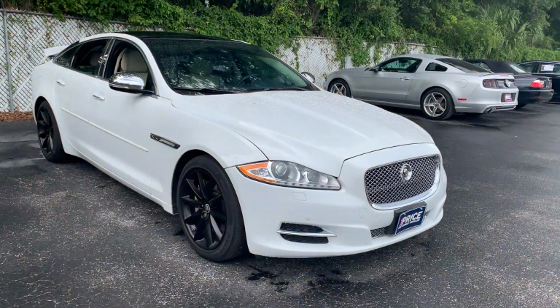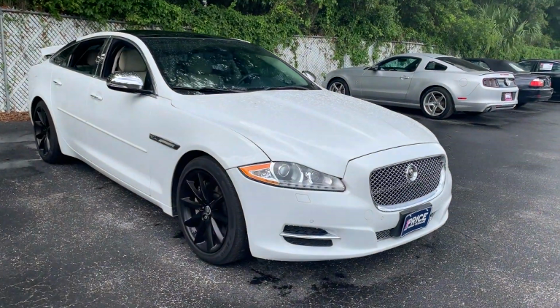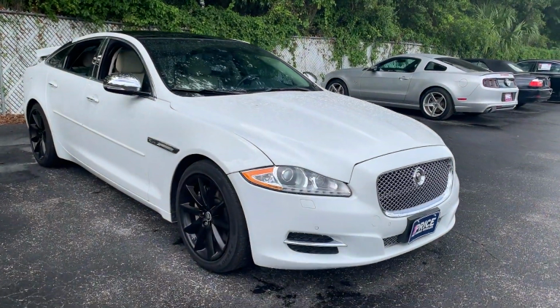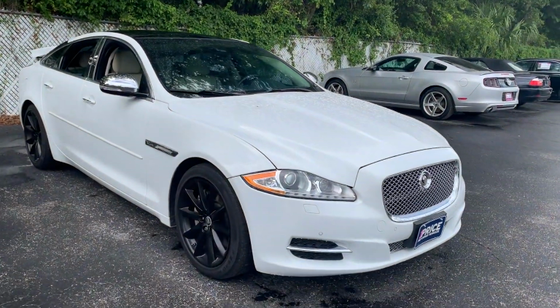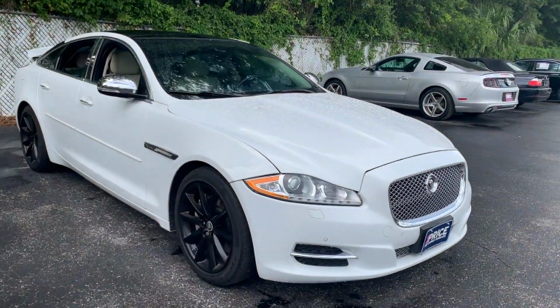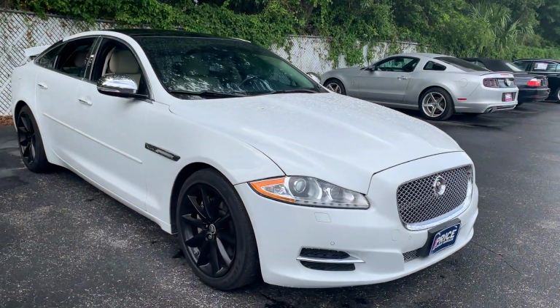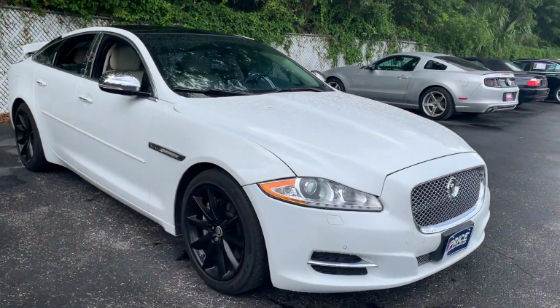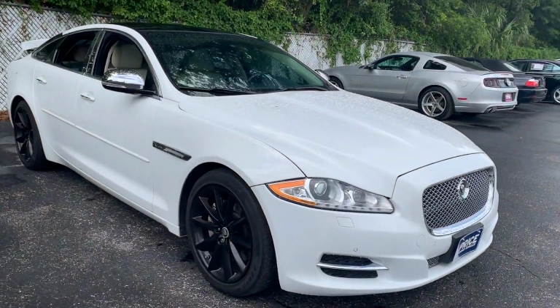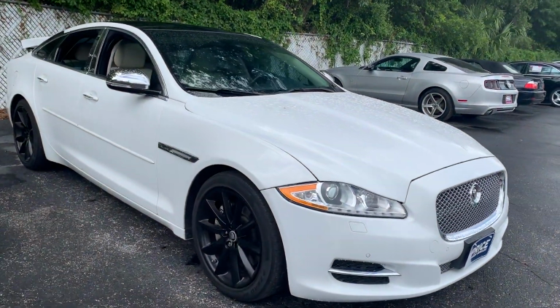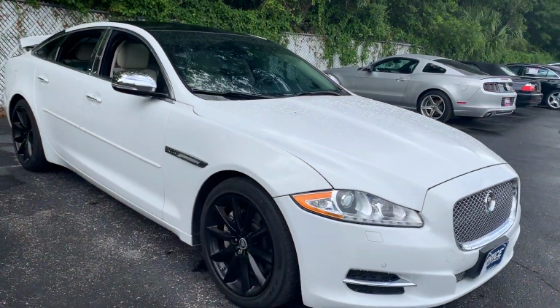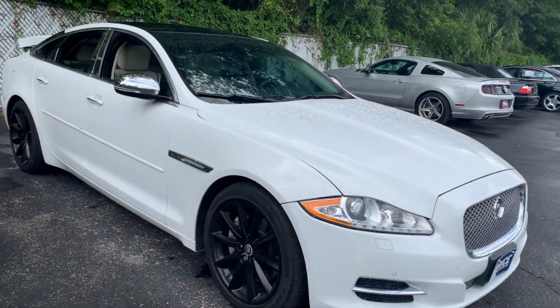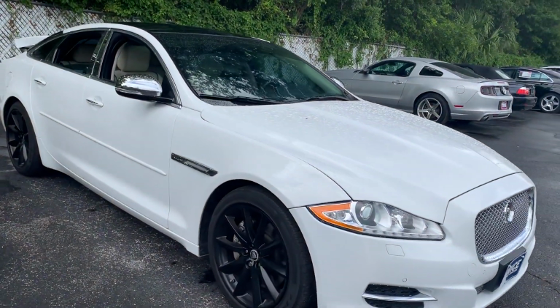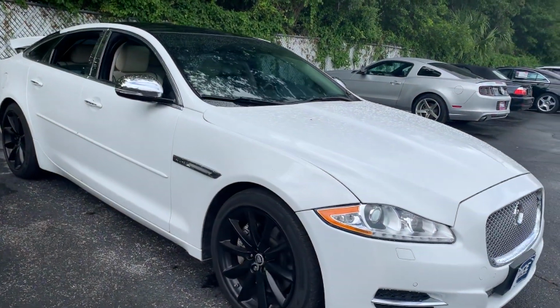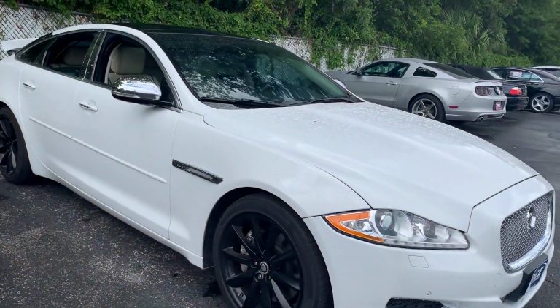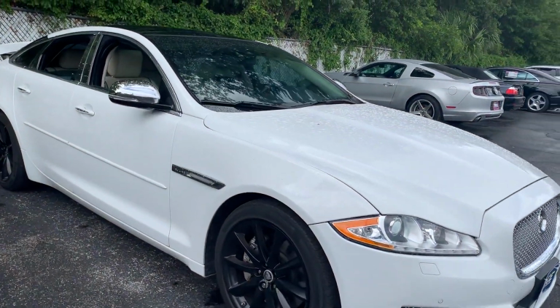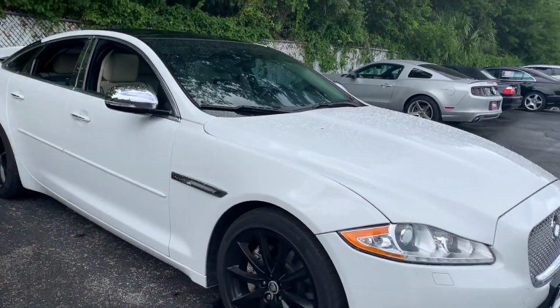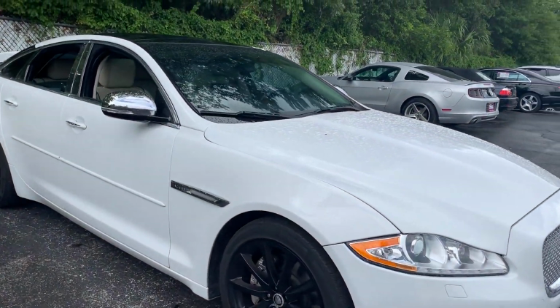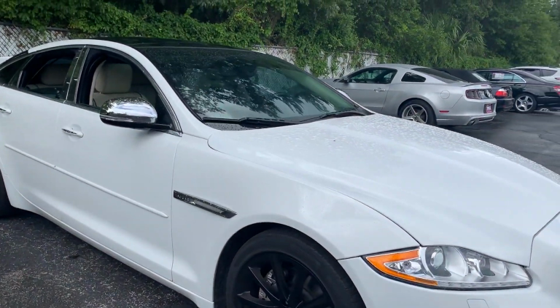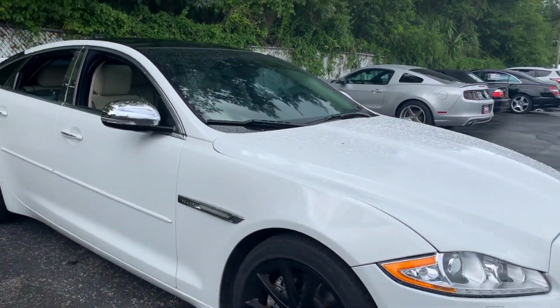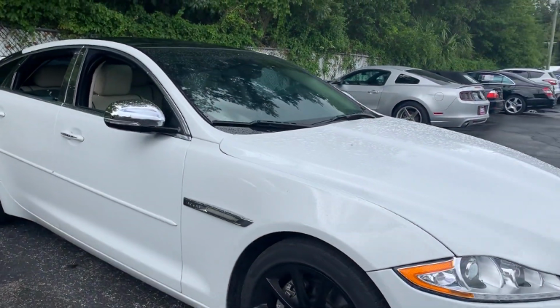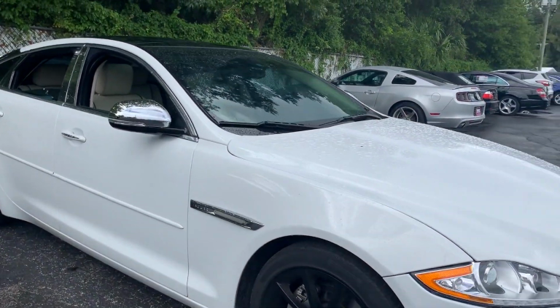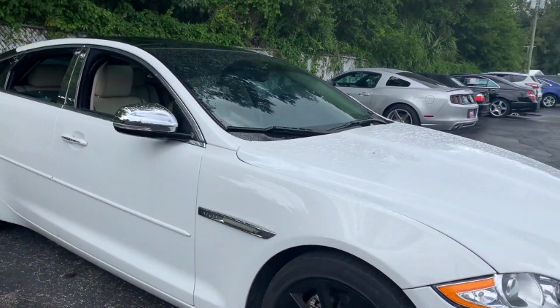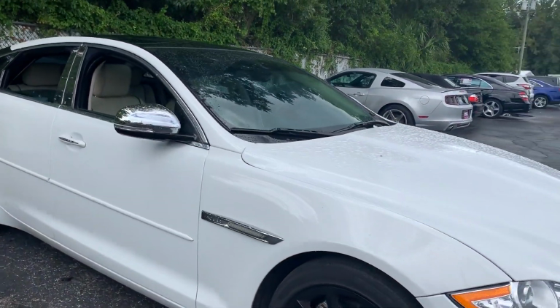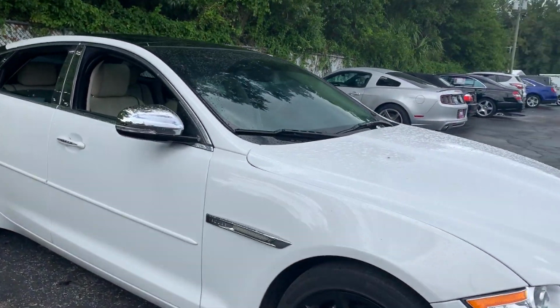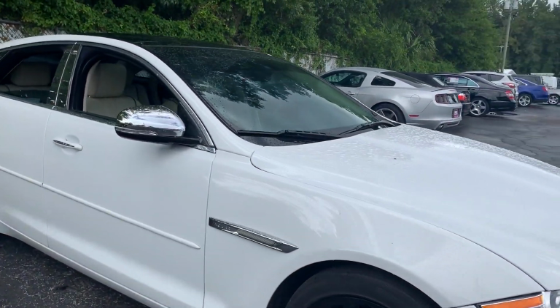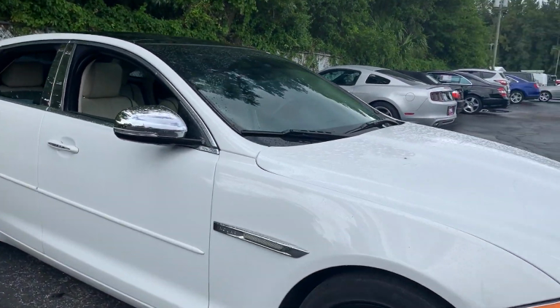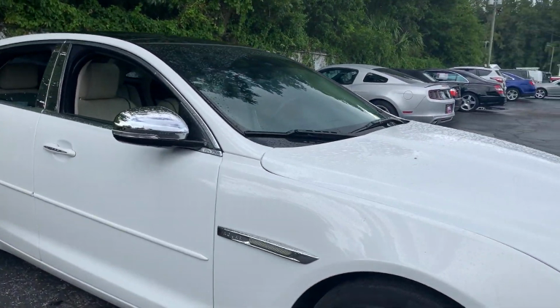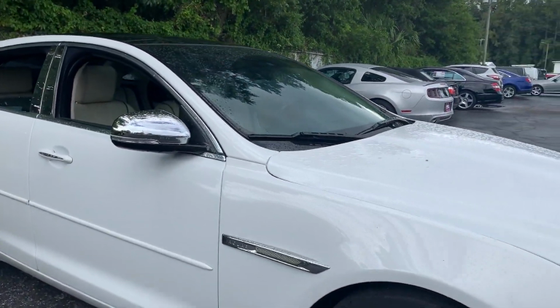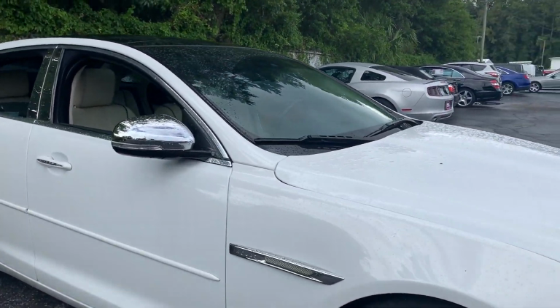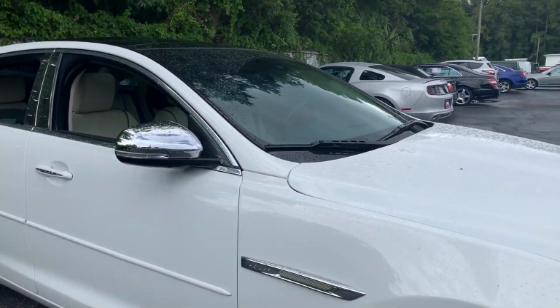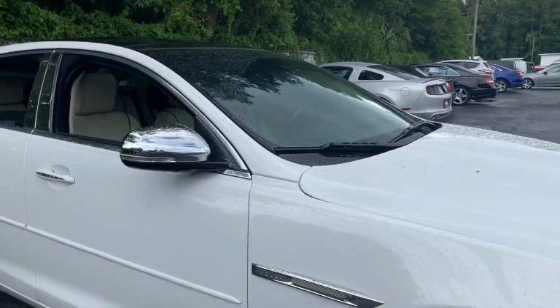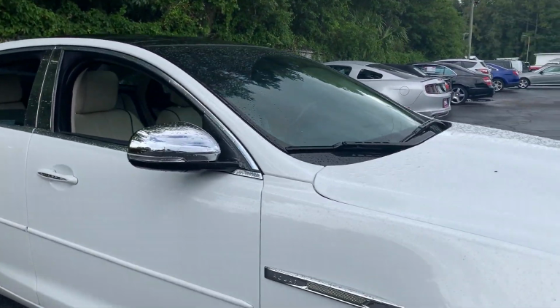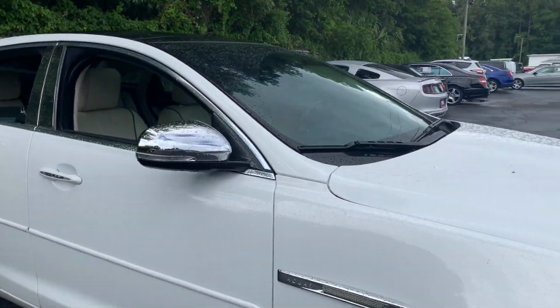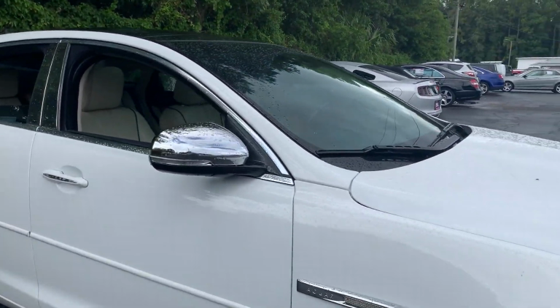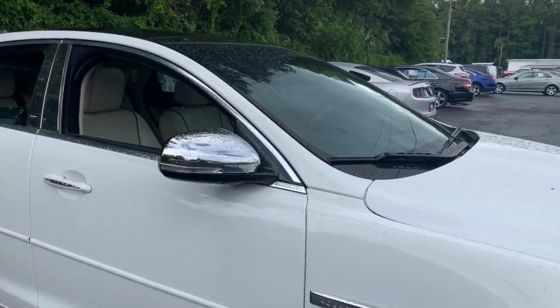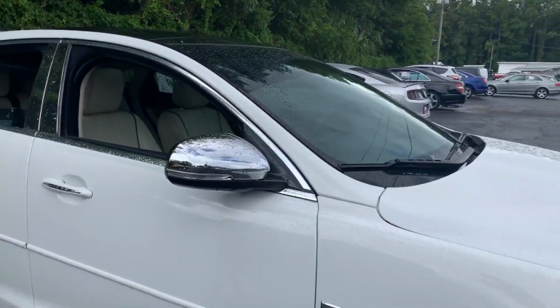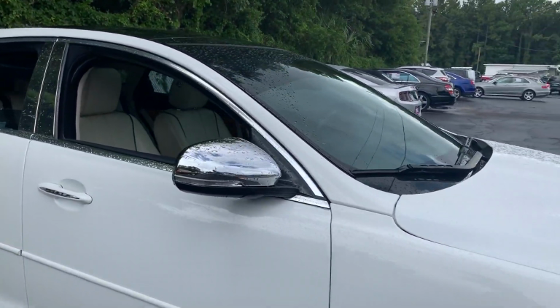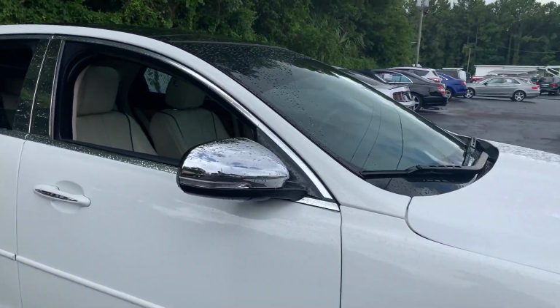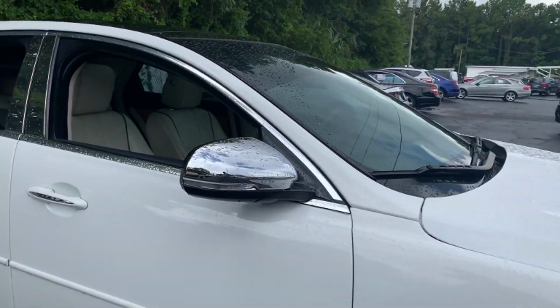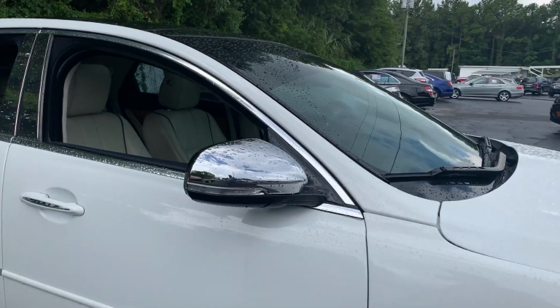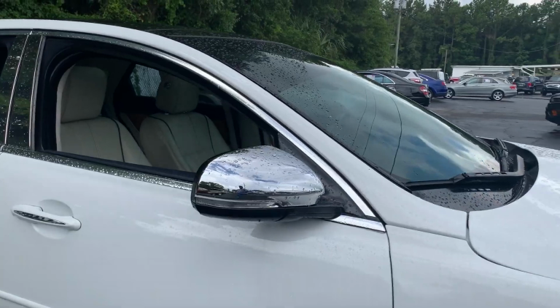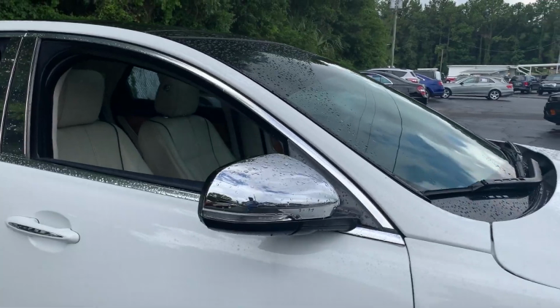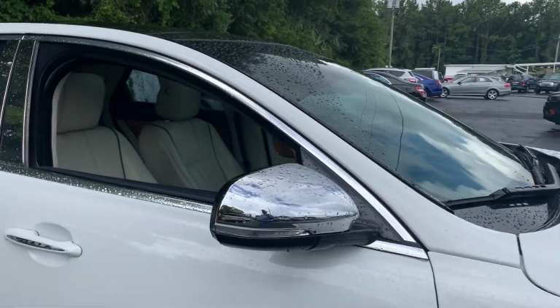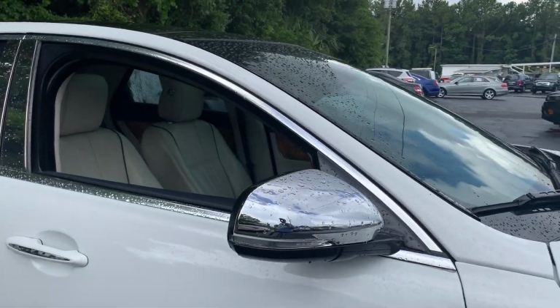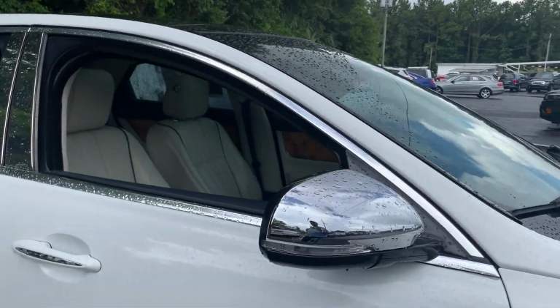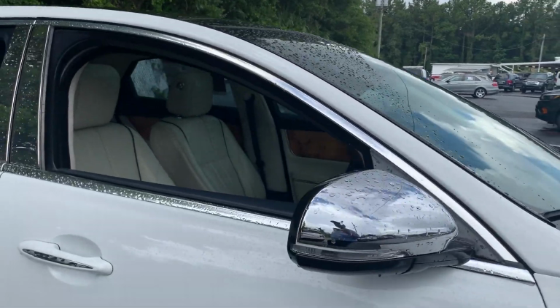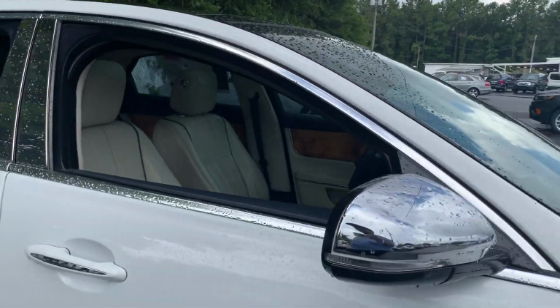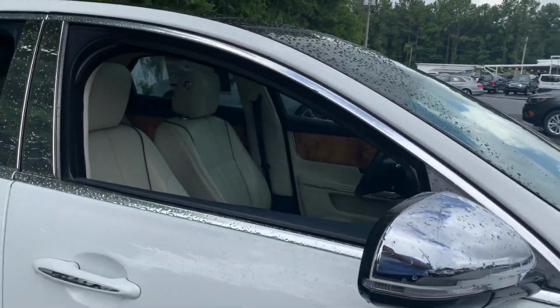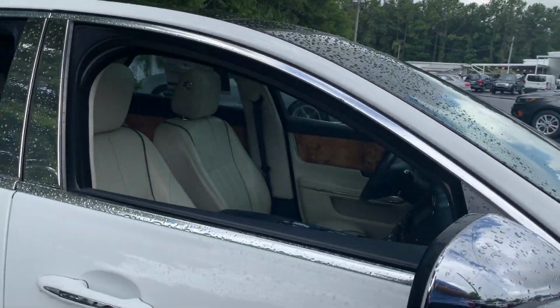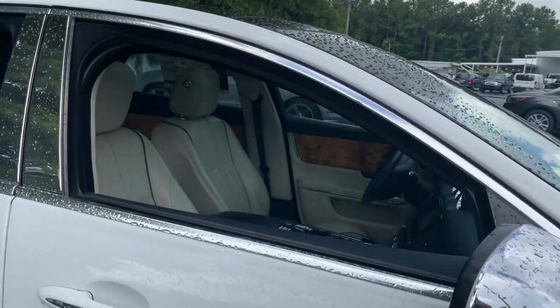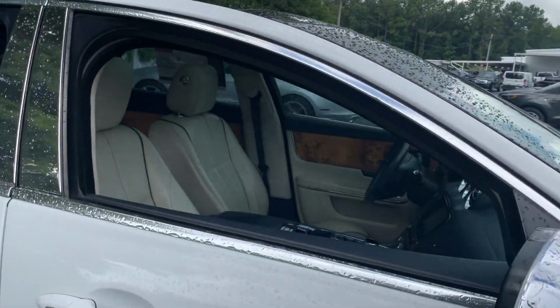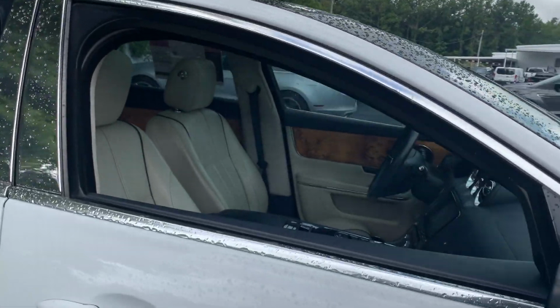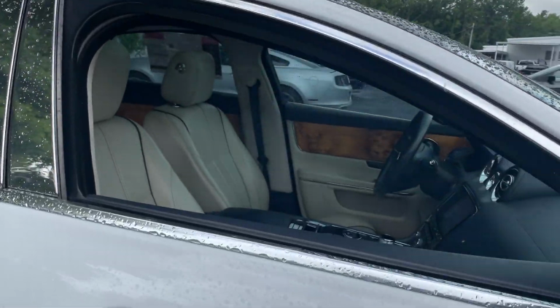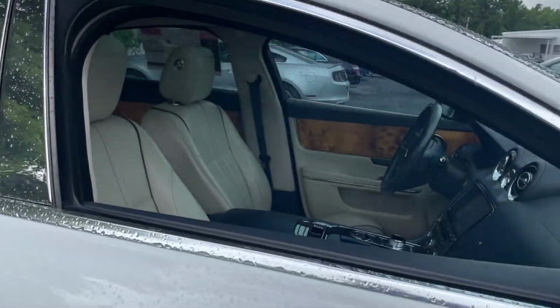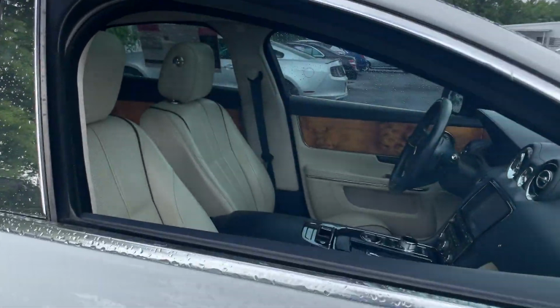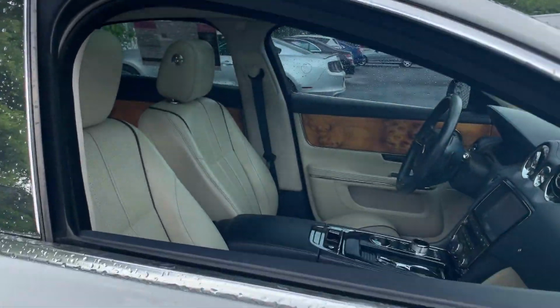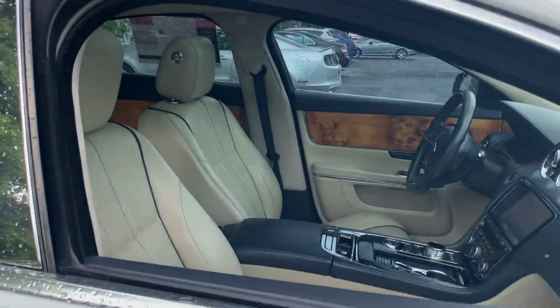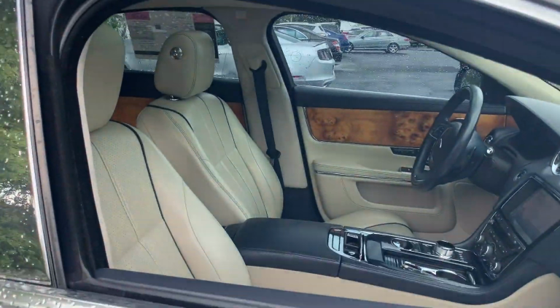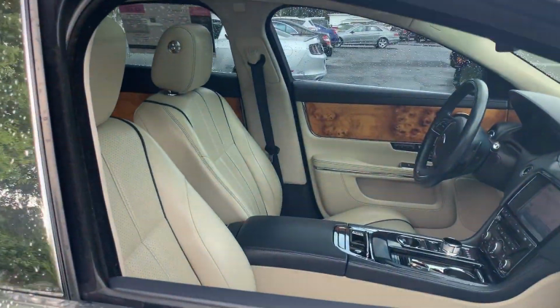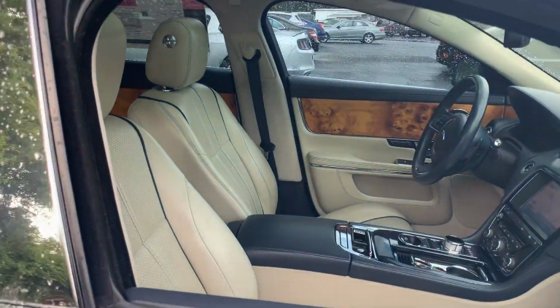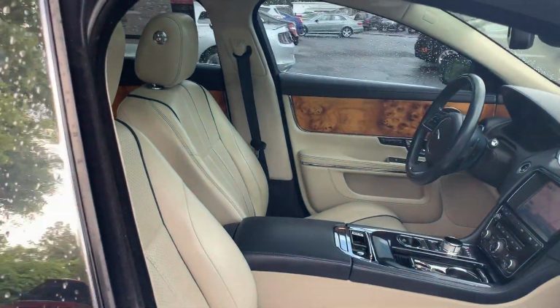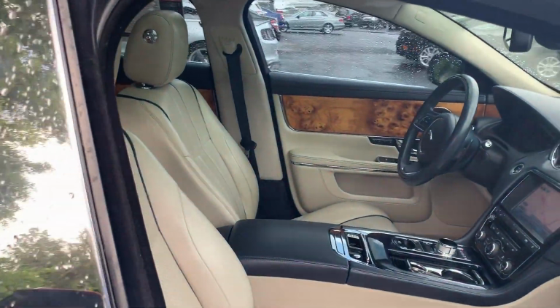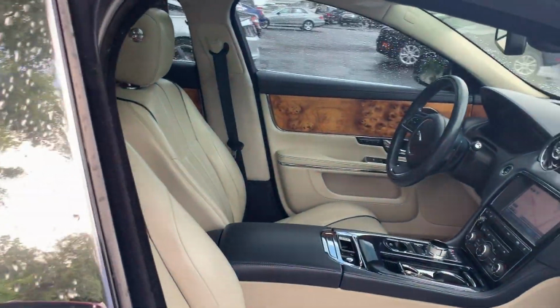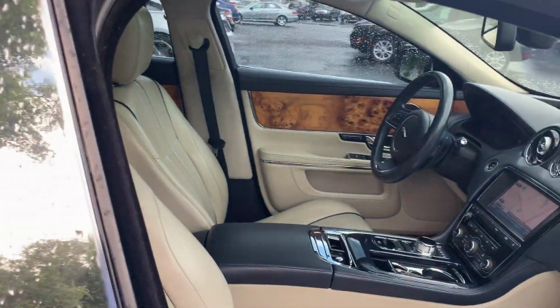This is a 2011 Jaguar XJ, white over beige leather interior.